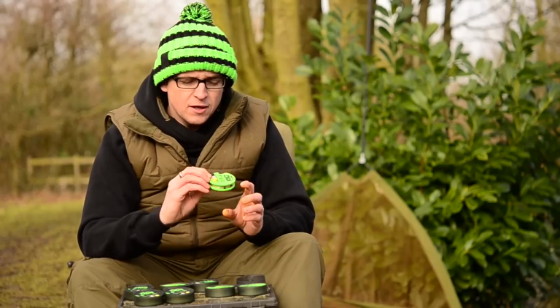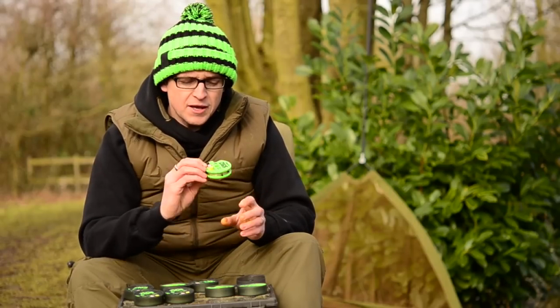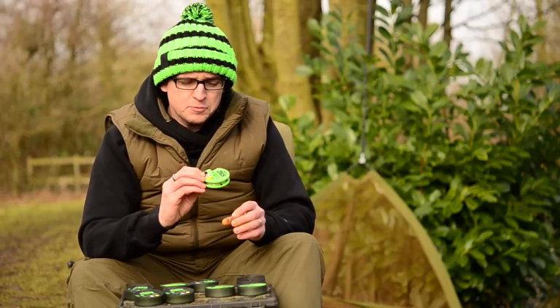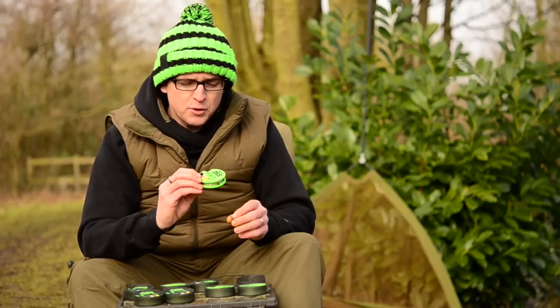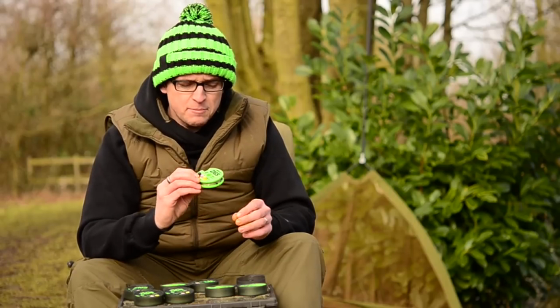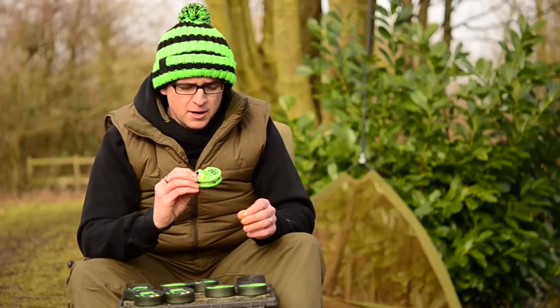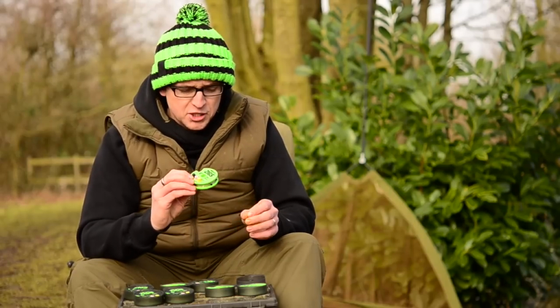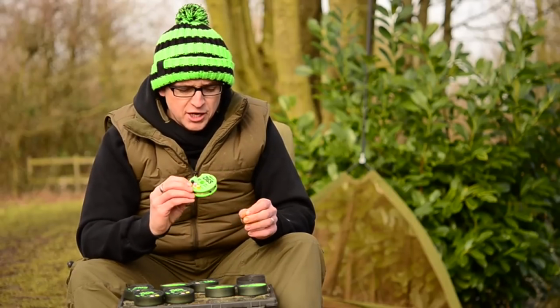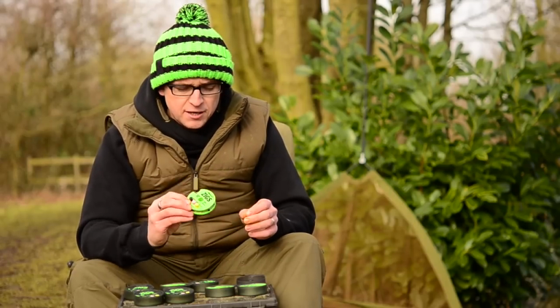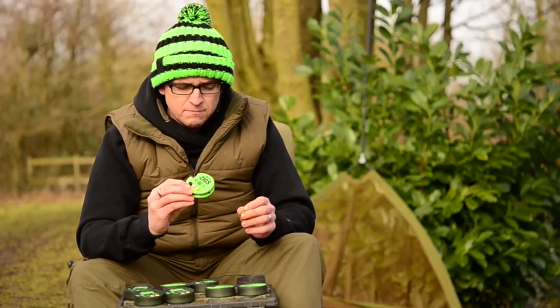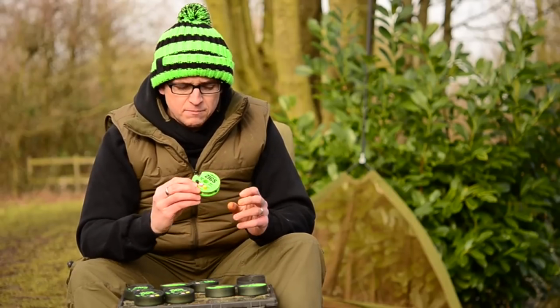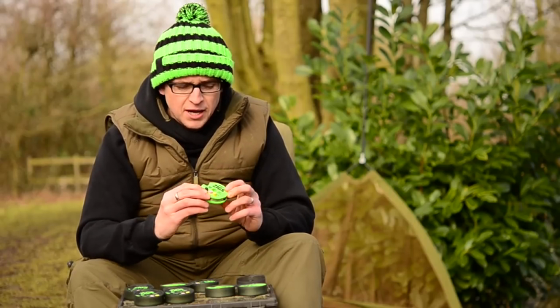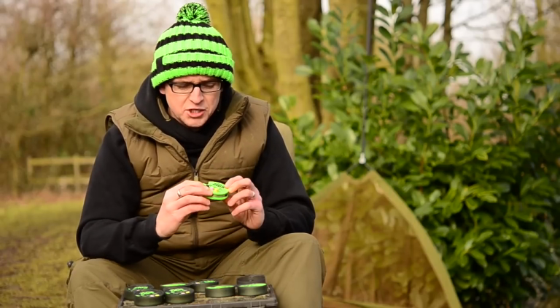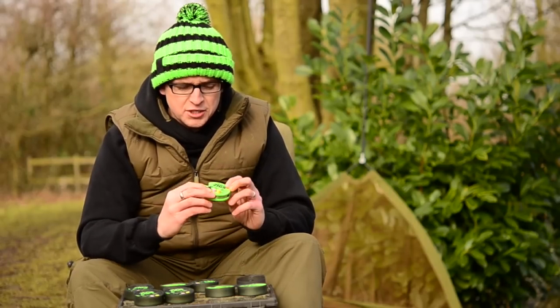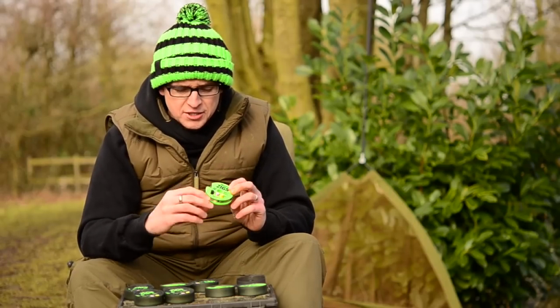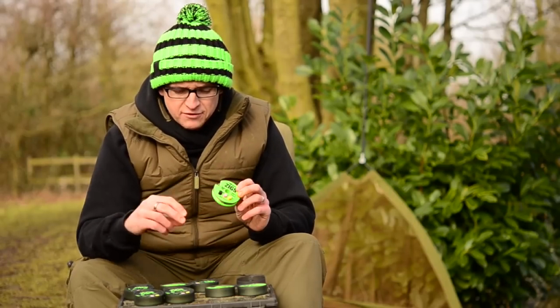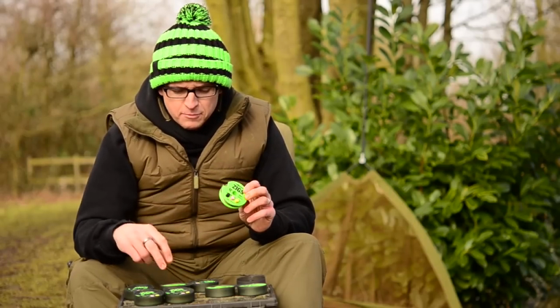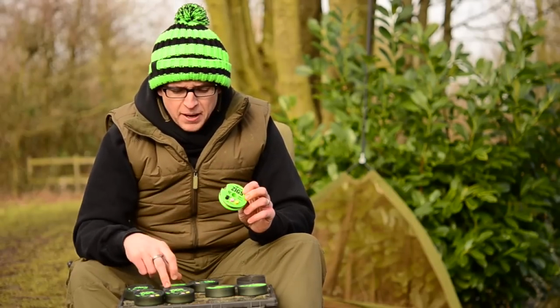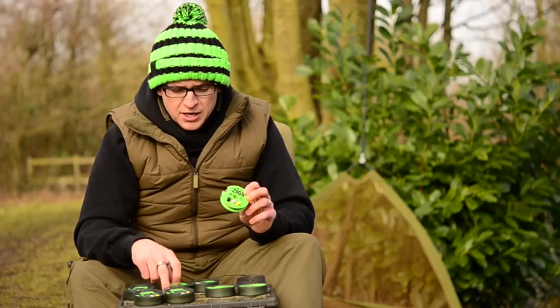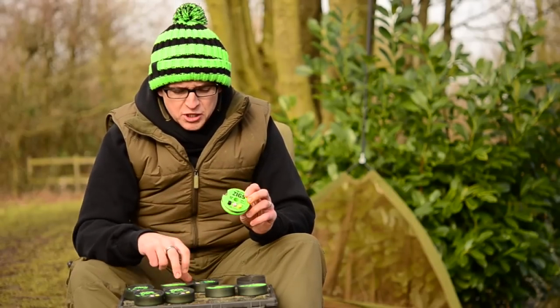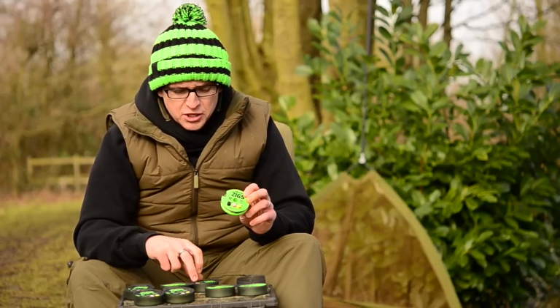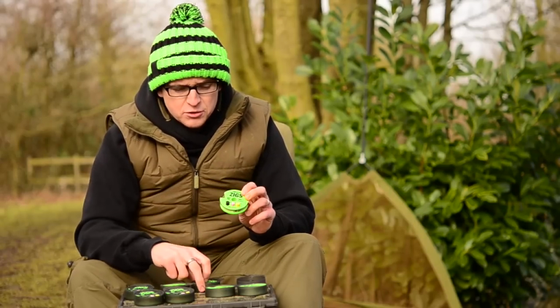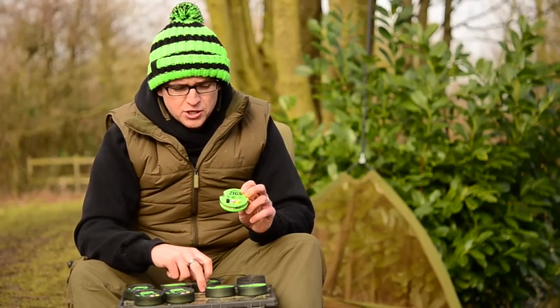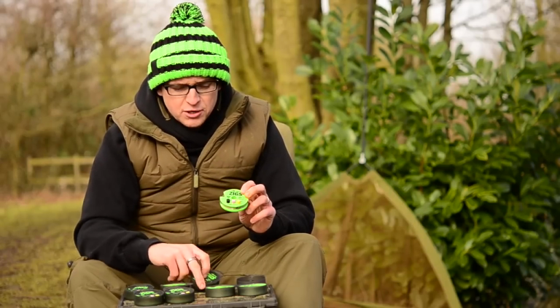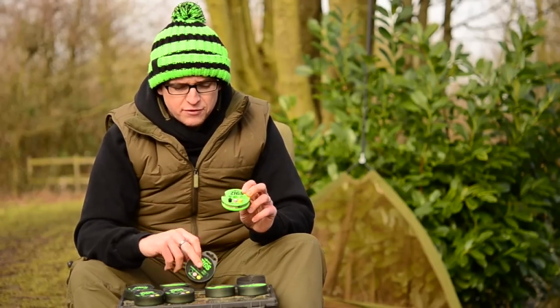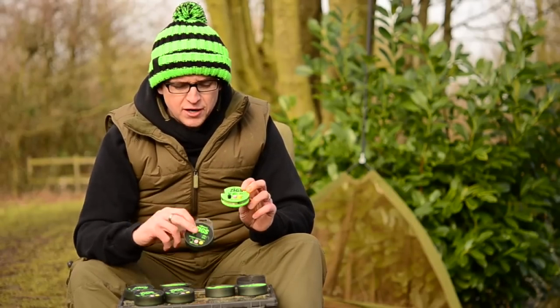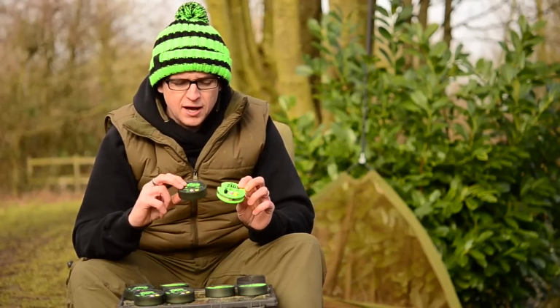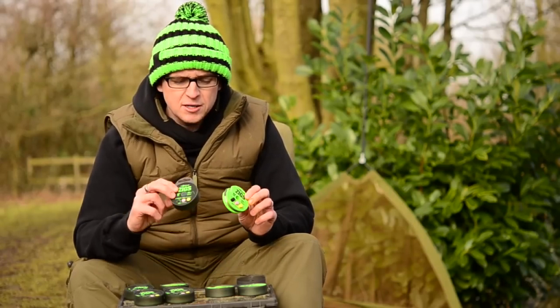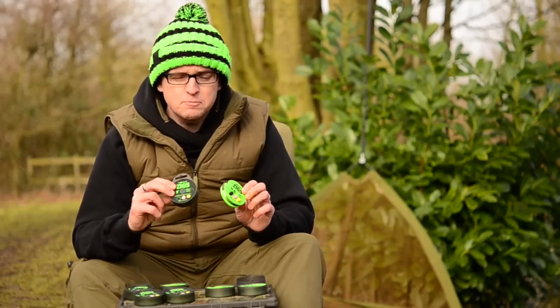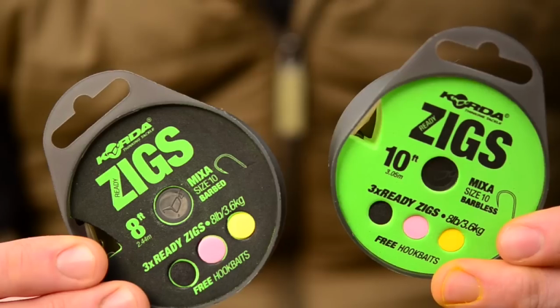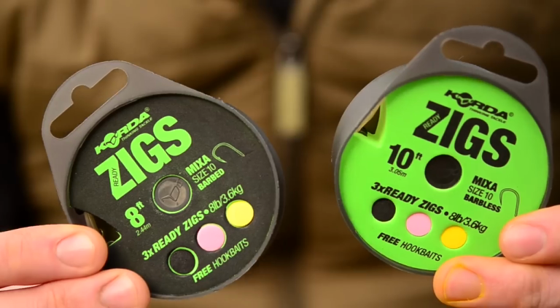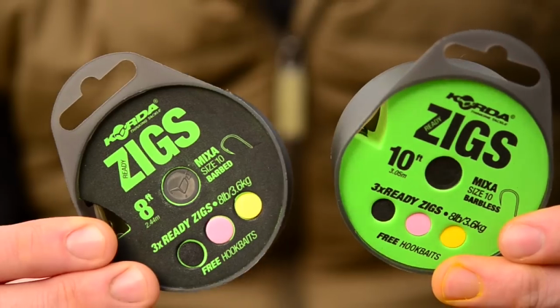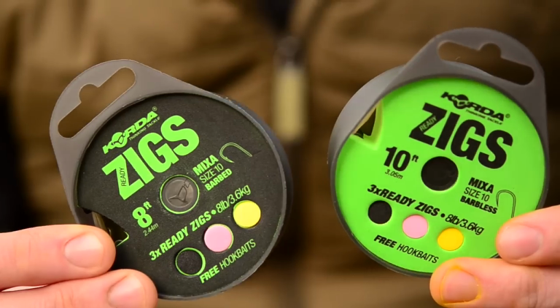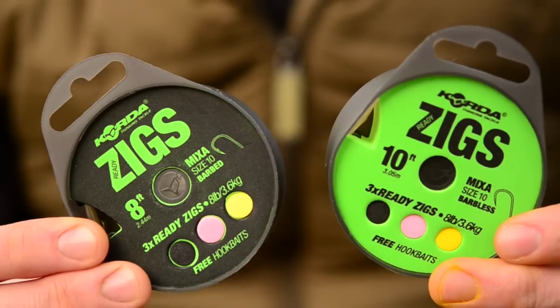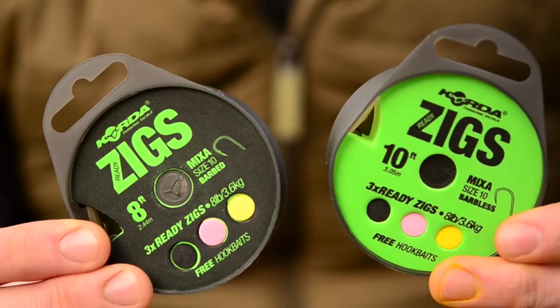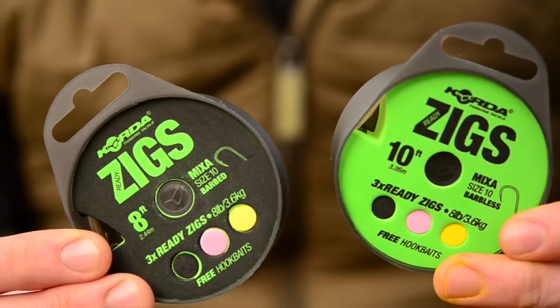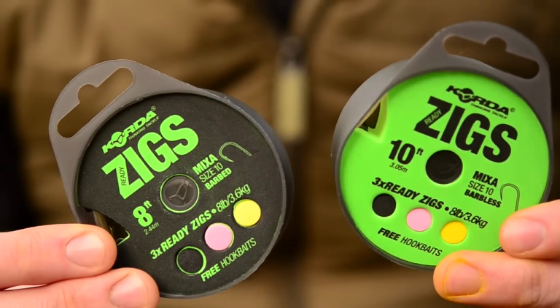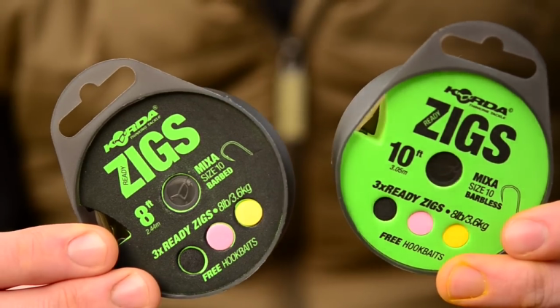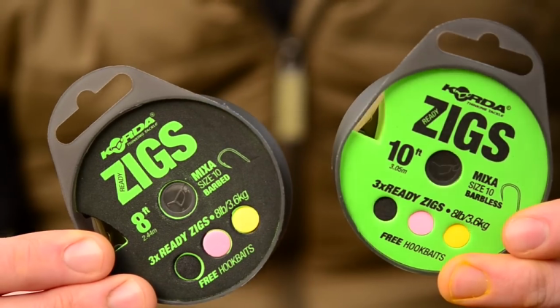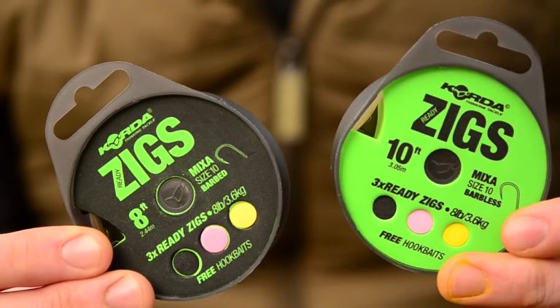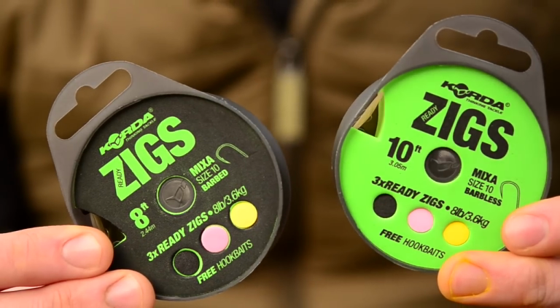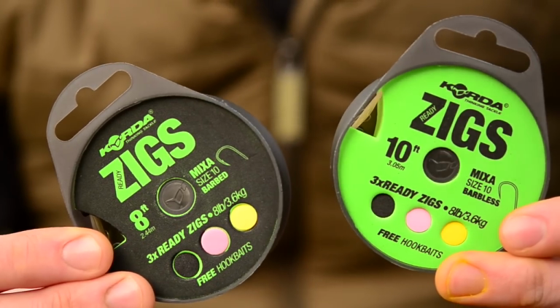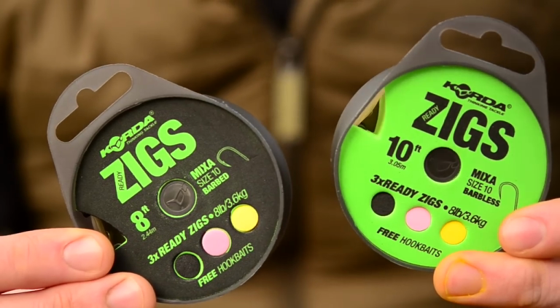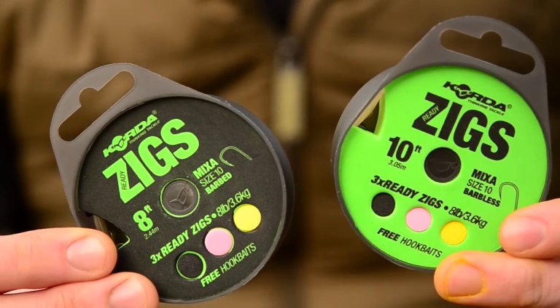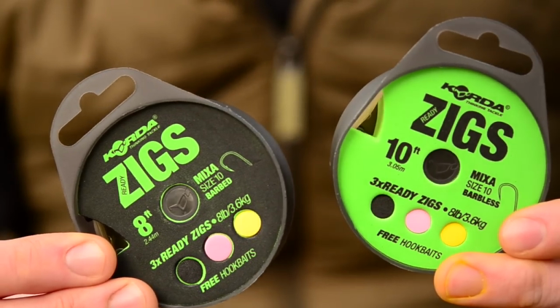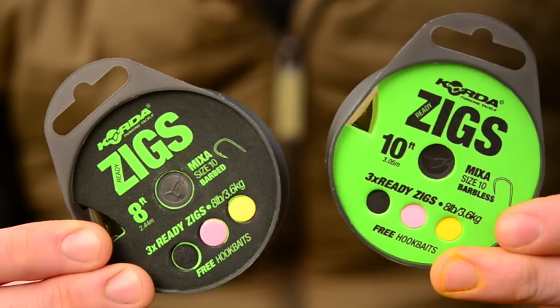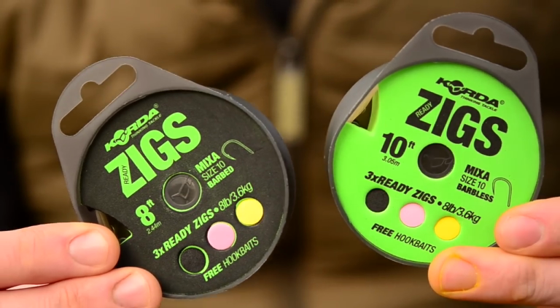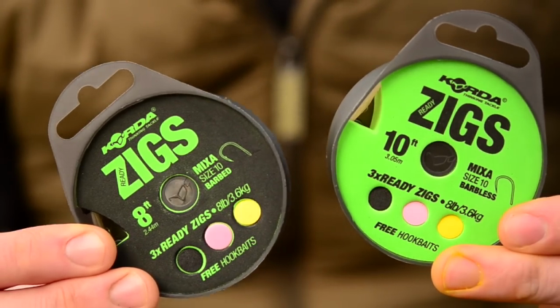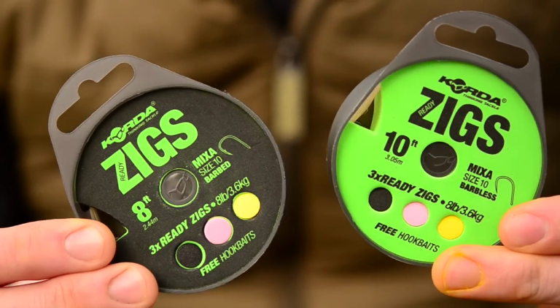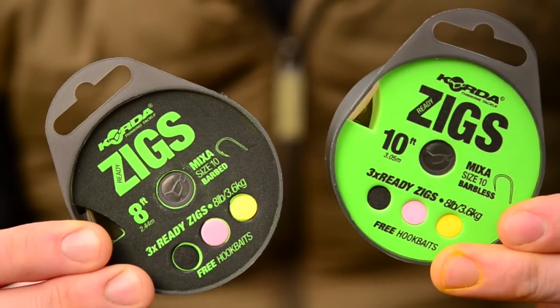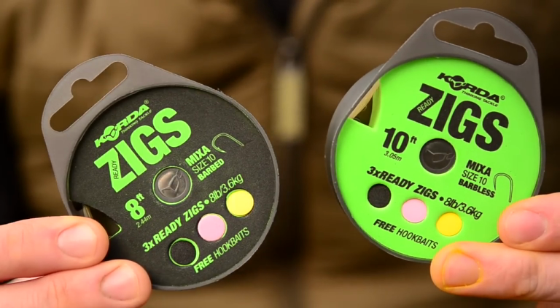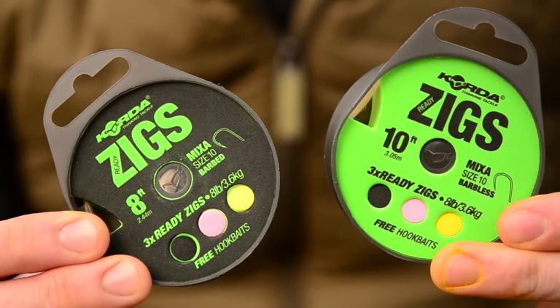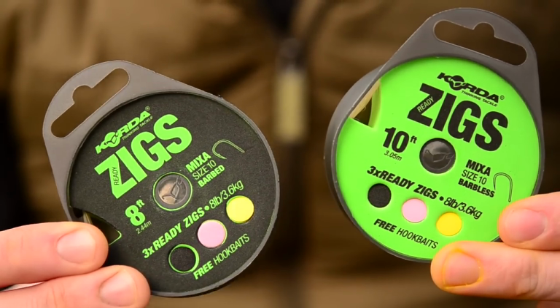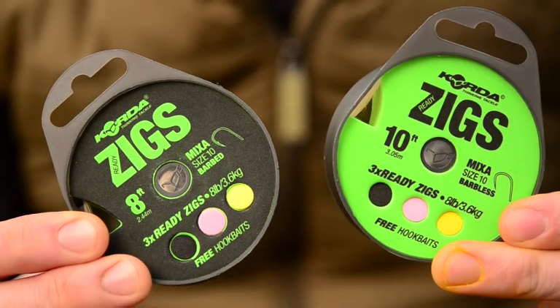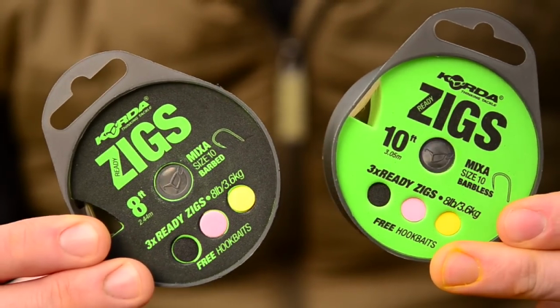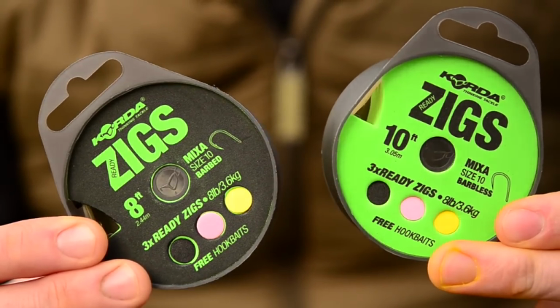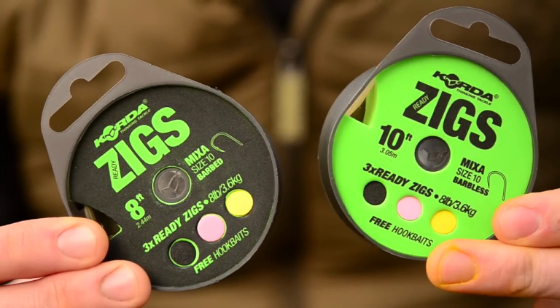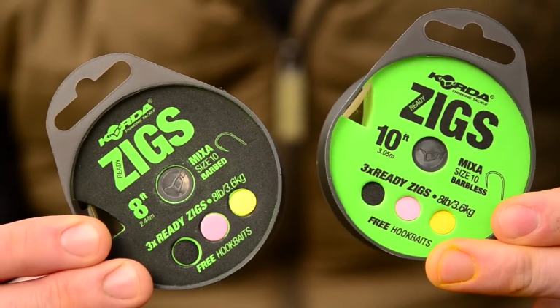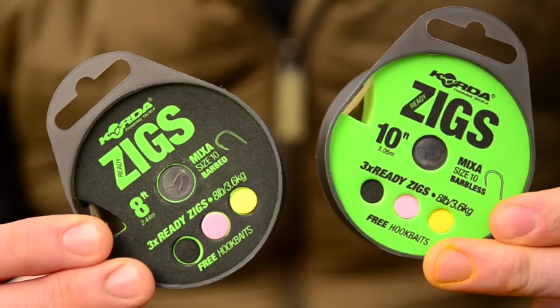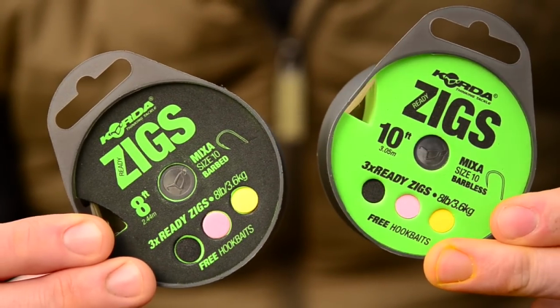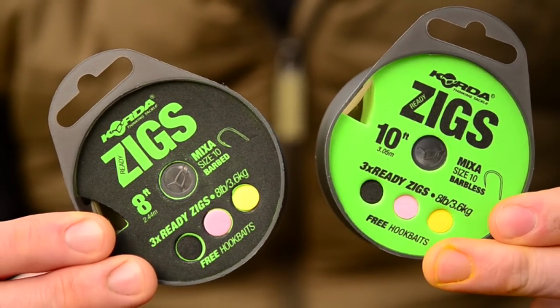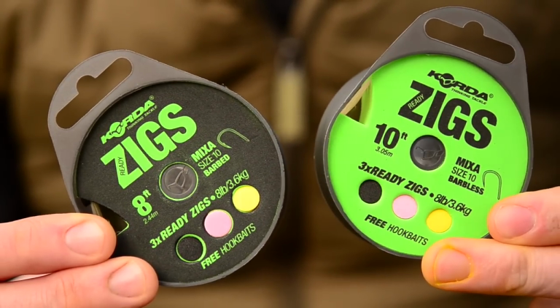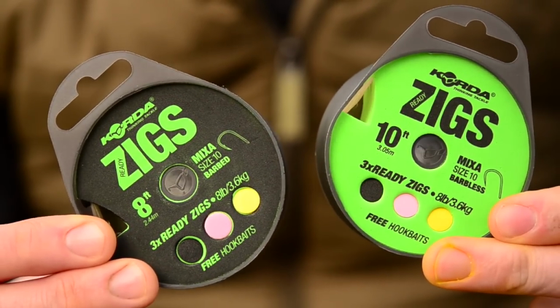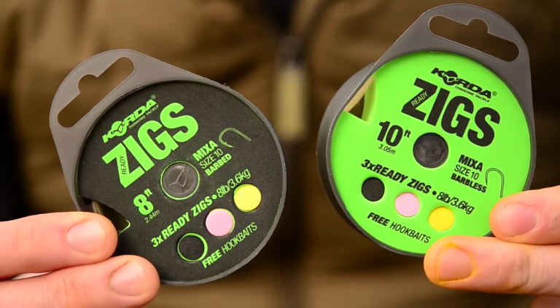That's pretty much it. As you can see from the packaging you've got two different colours: black and green. One's barbed, one's barbless. They'll be hitting the shop soon.